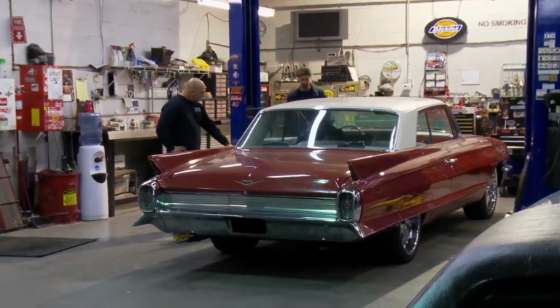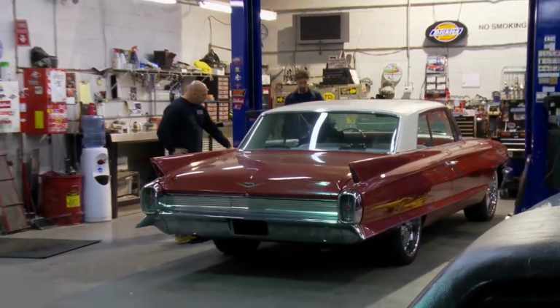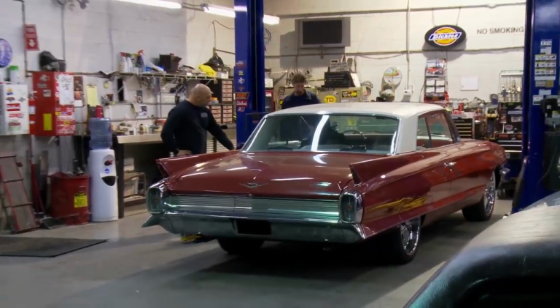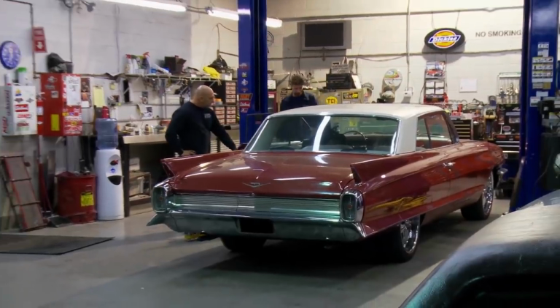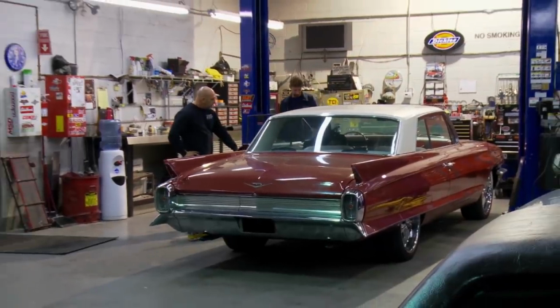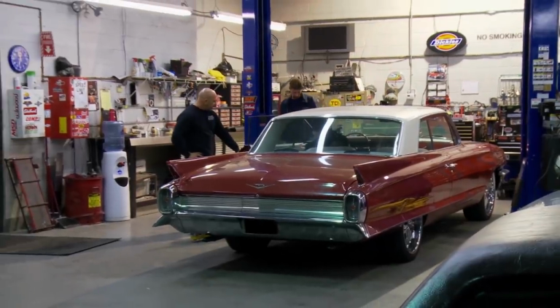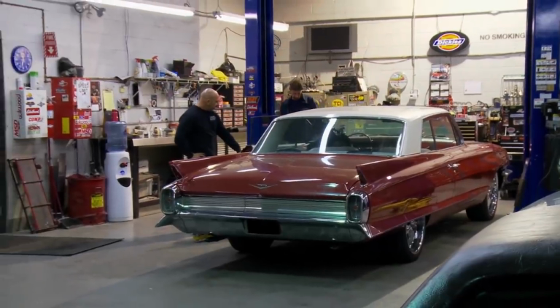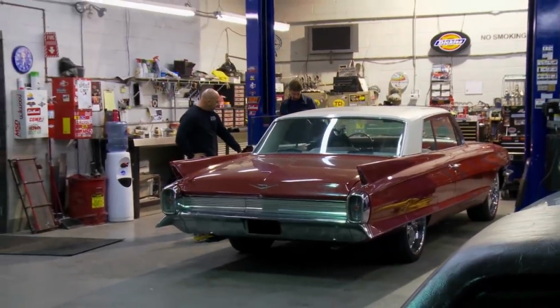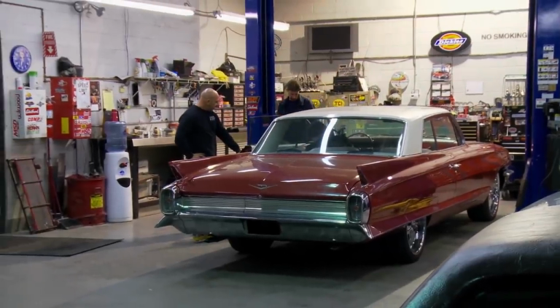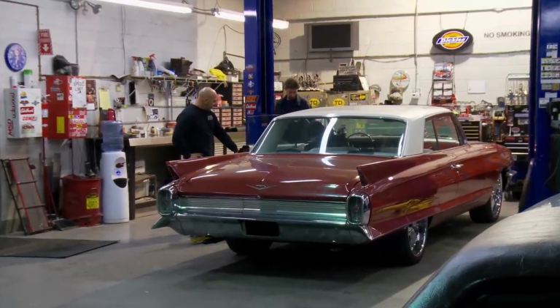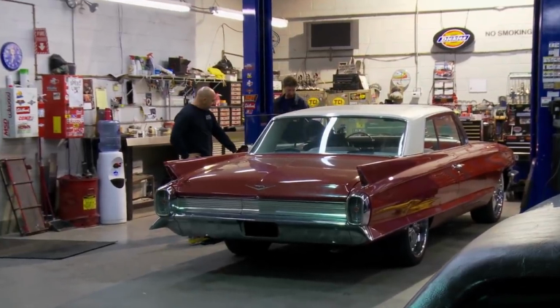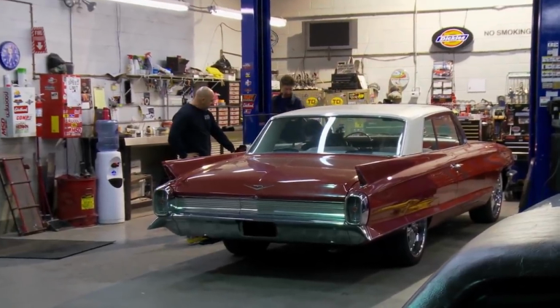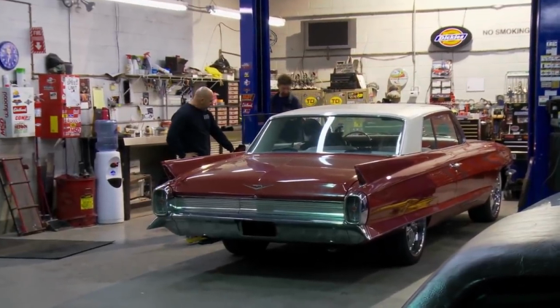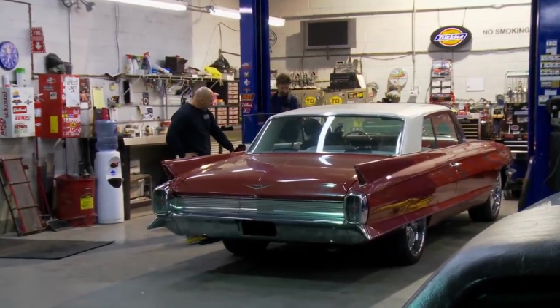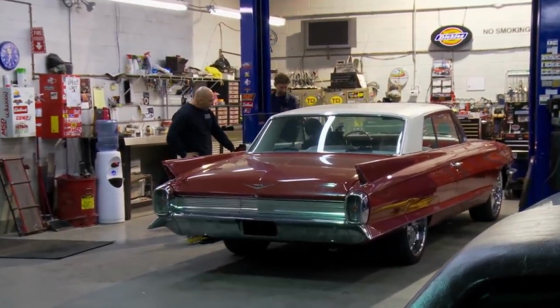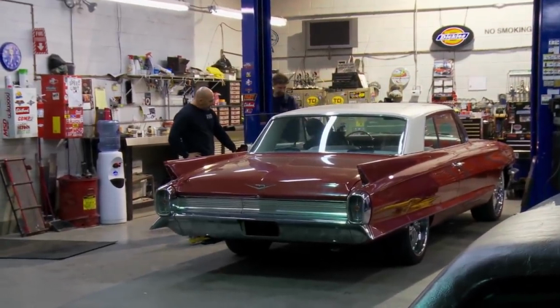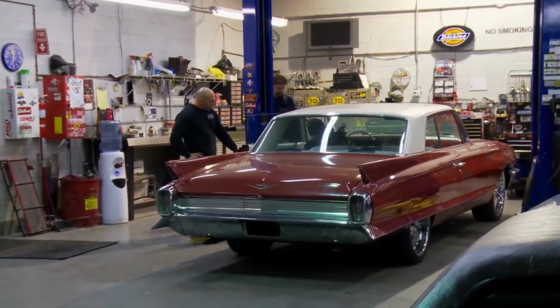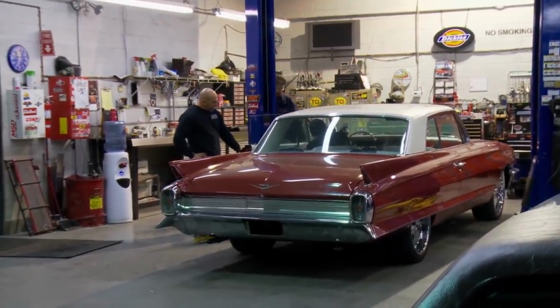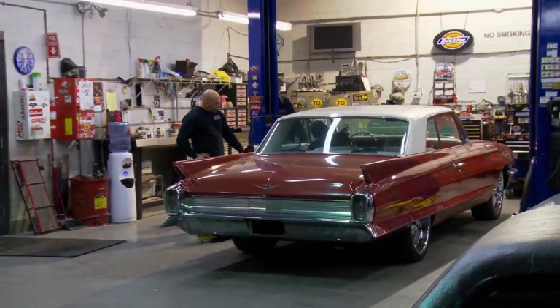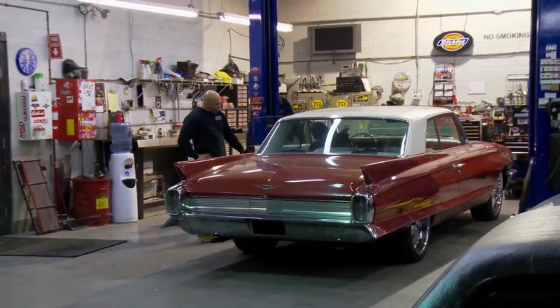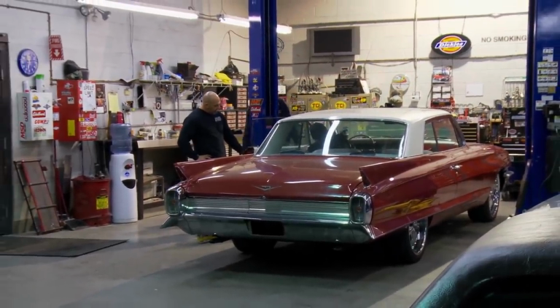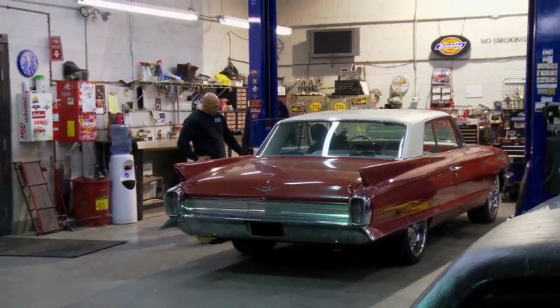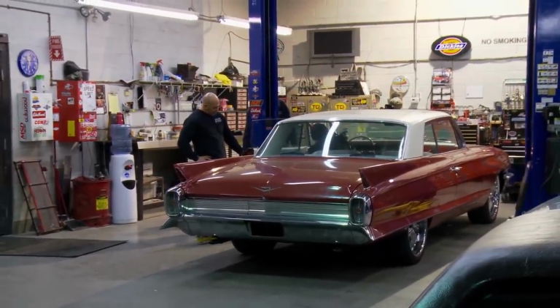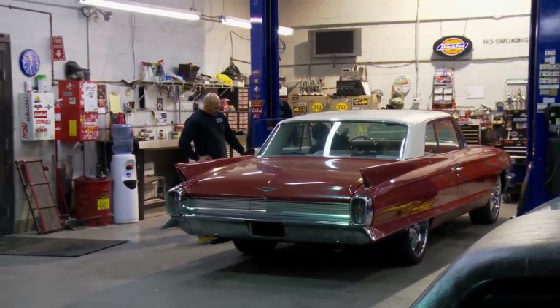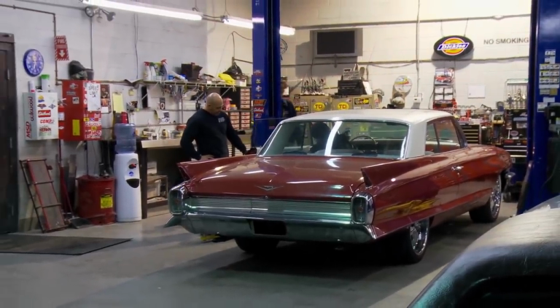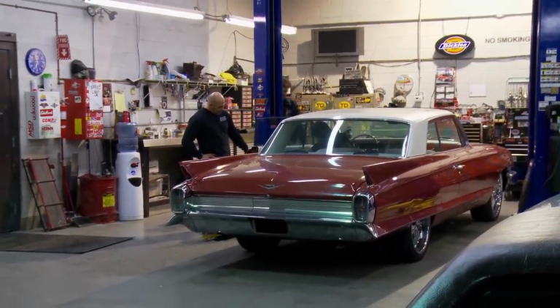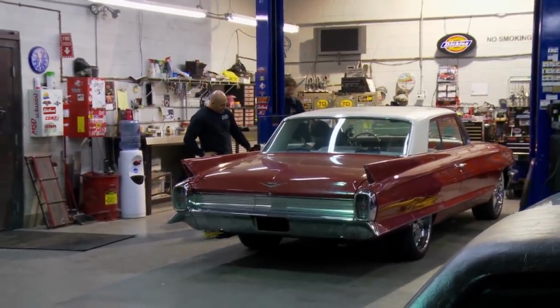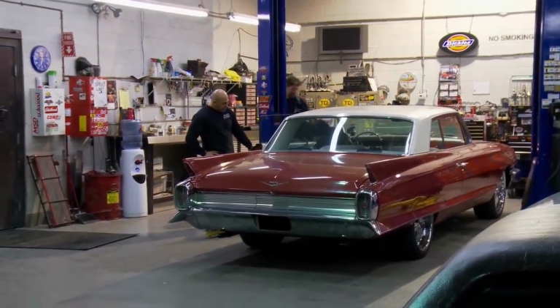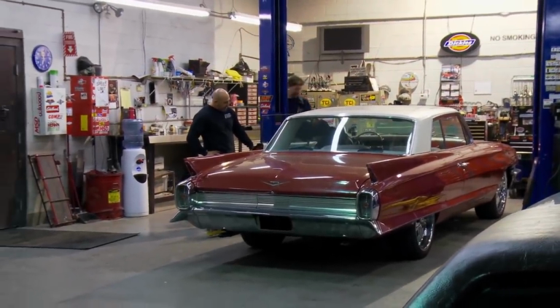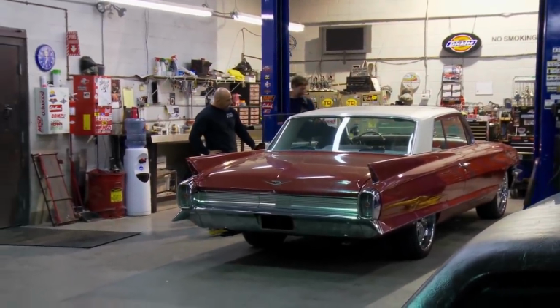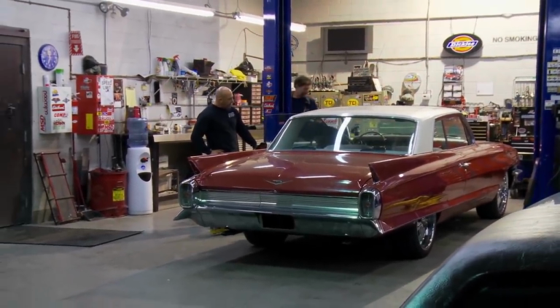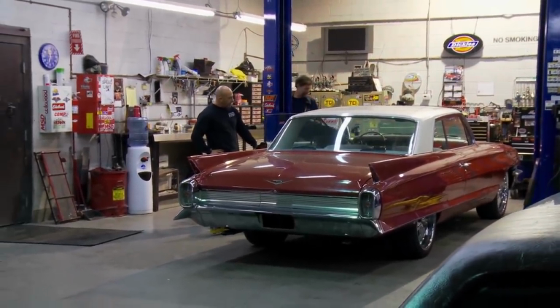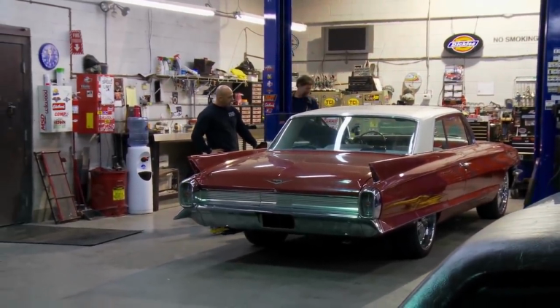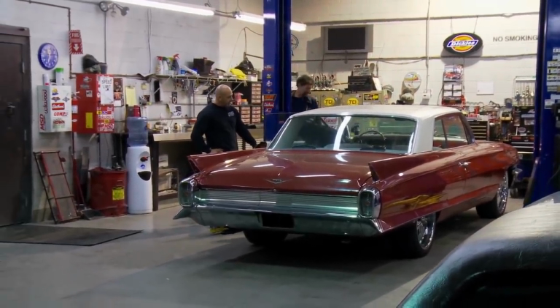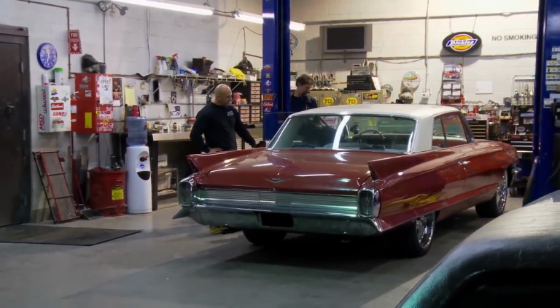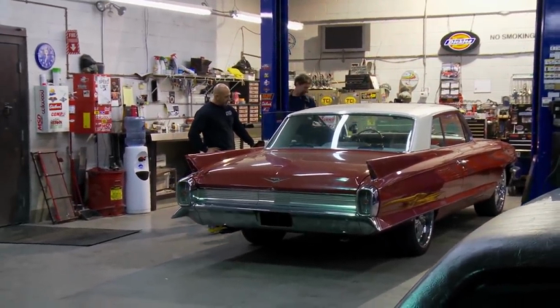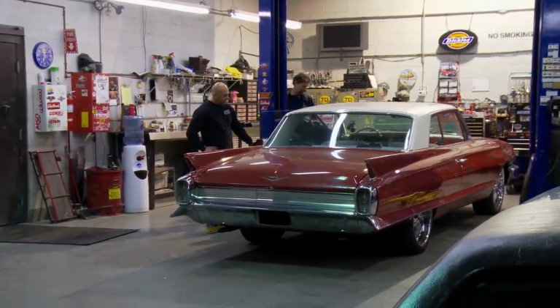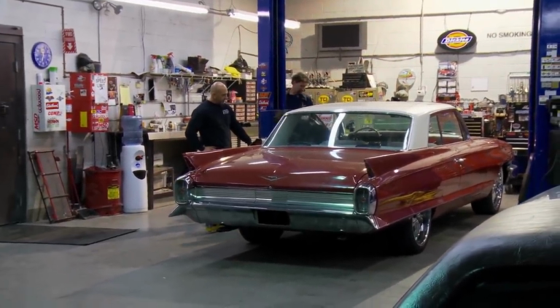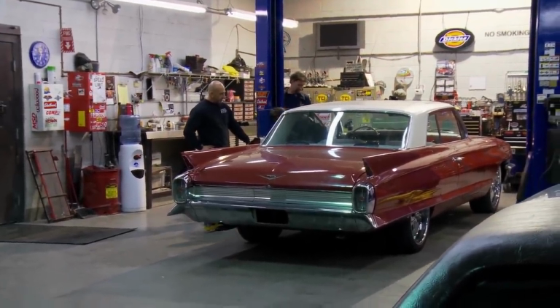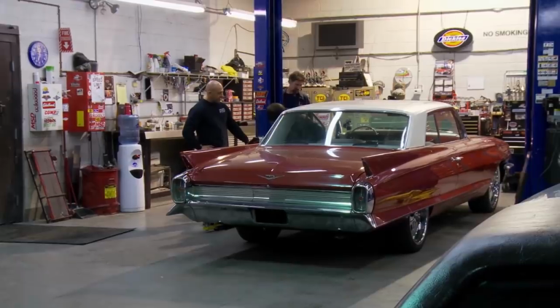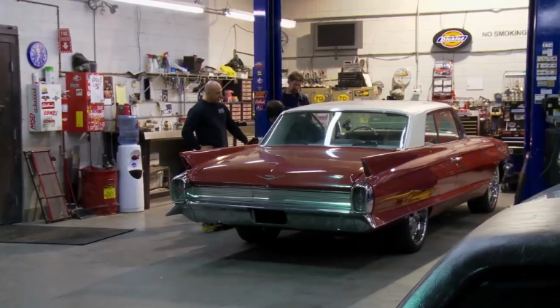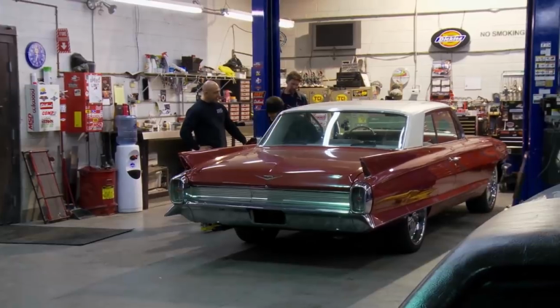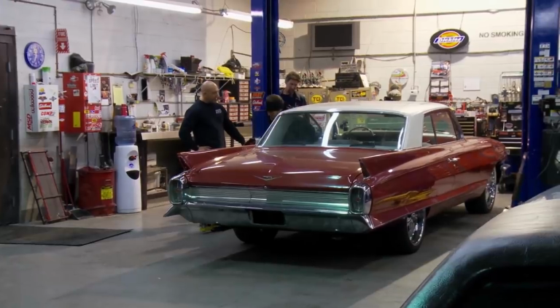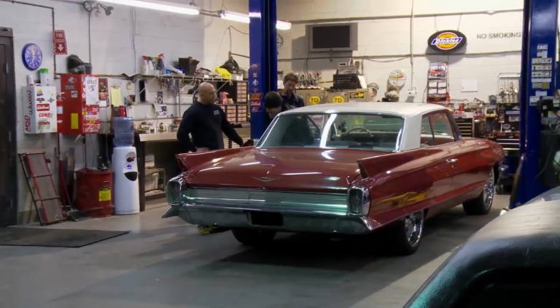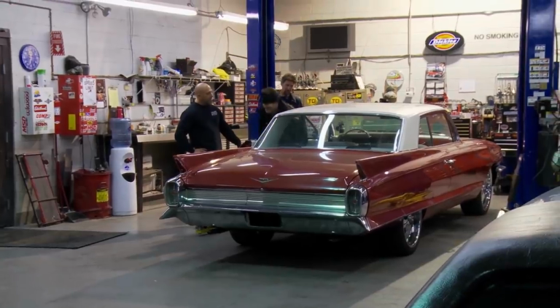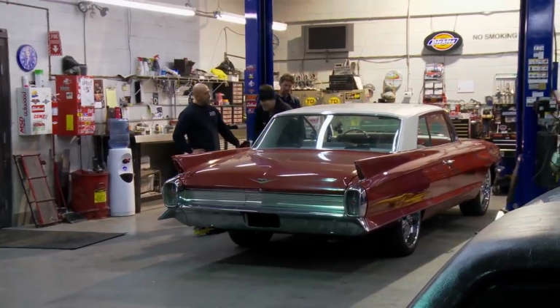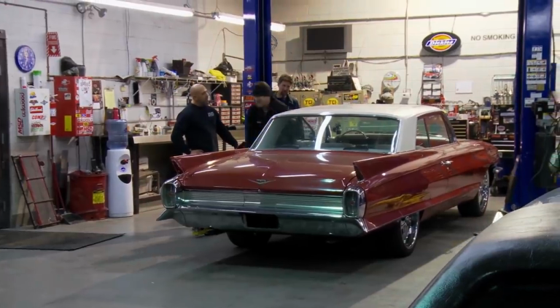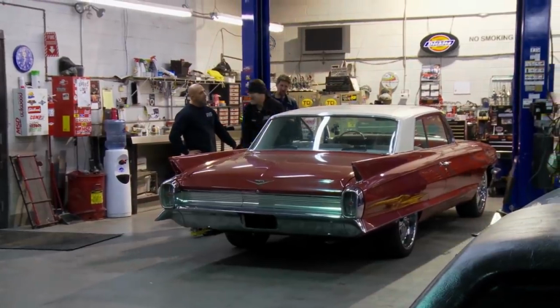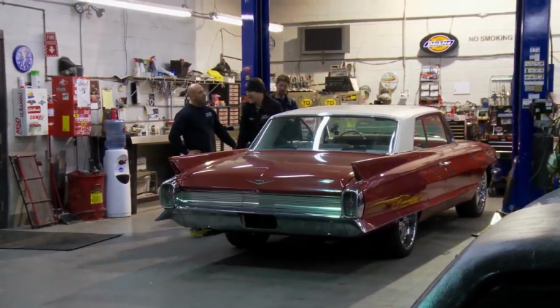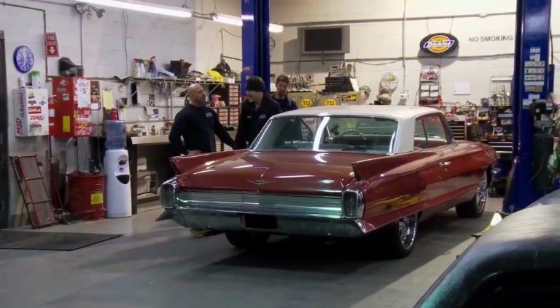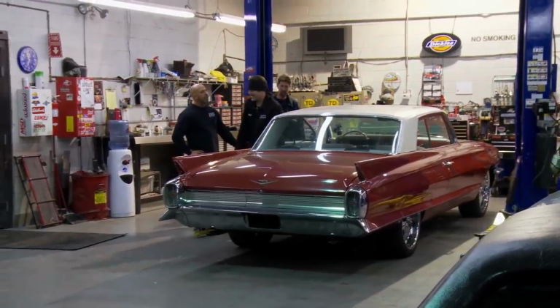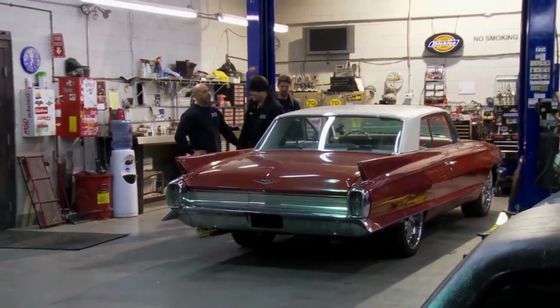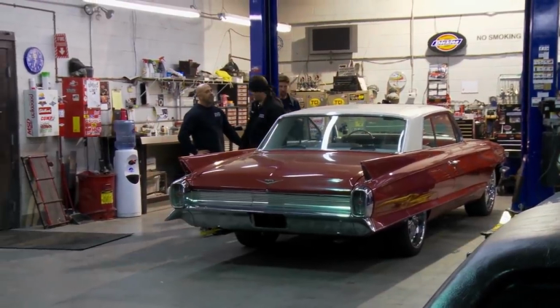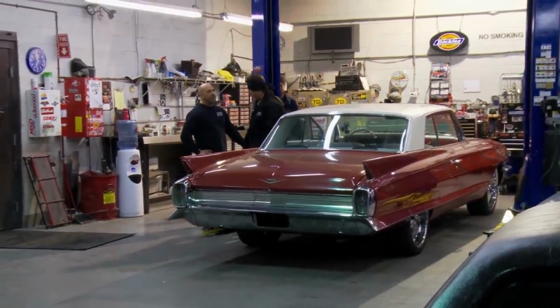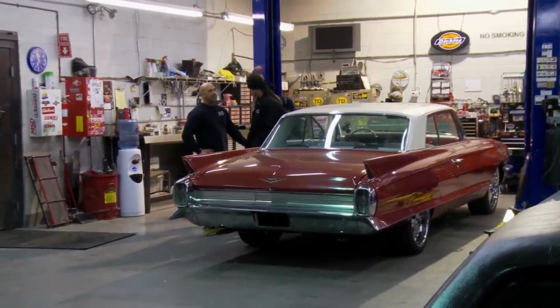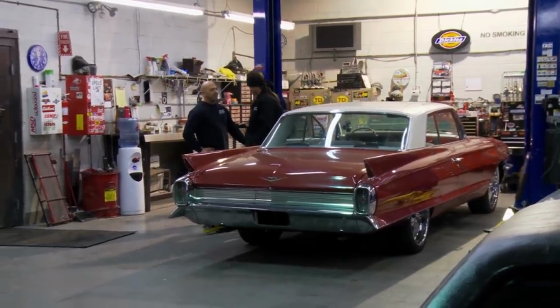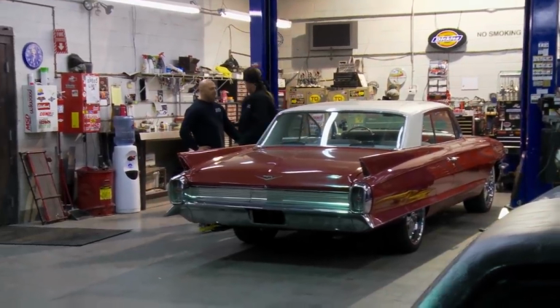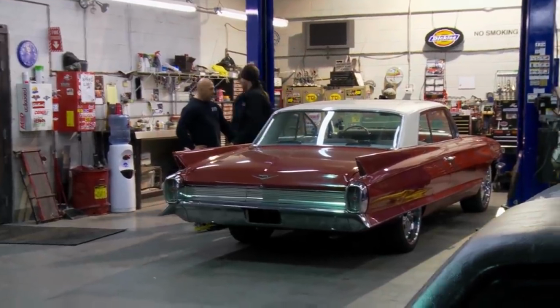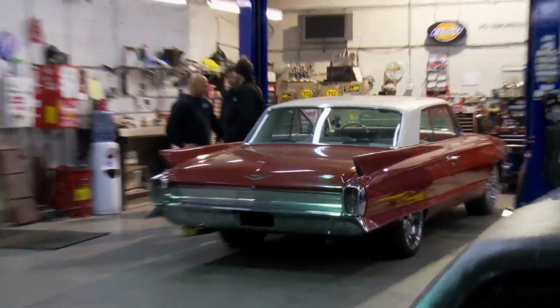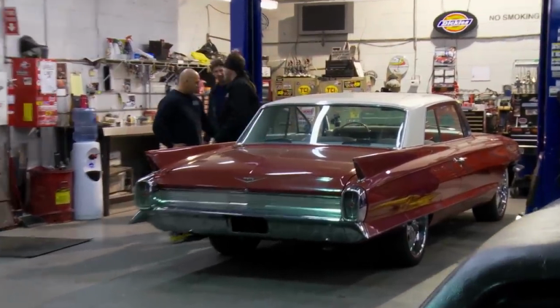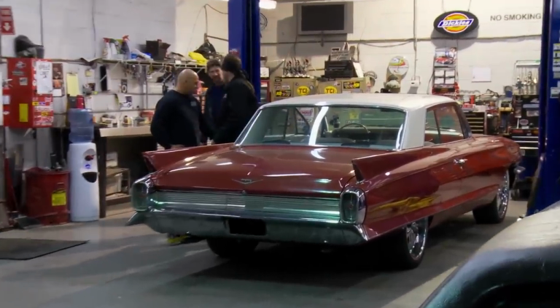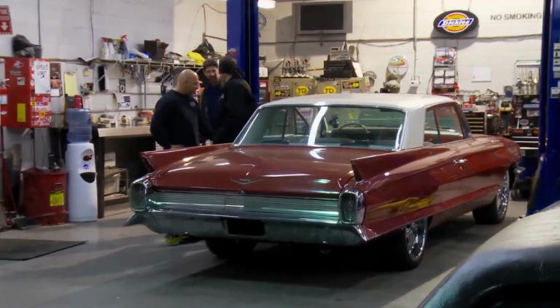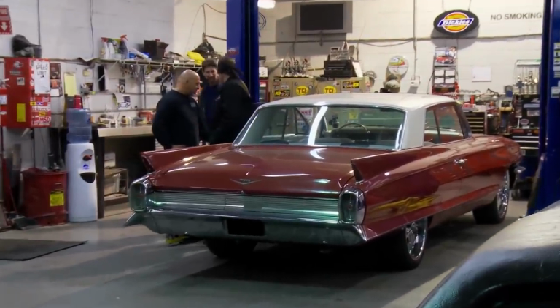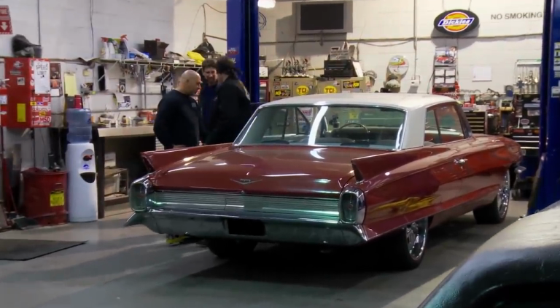What'd you do, visit the Cadillac graveyard? Where do you keep getting all these? Elvis called me, man — from beyond. Tells me where all the Caddies are hiding.